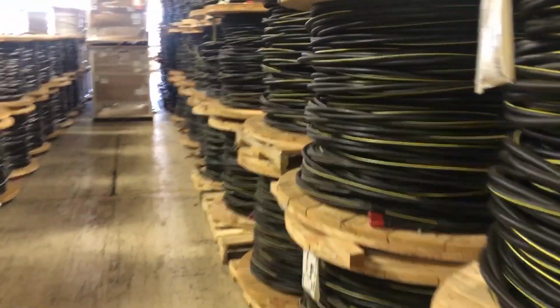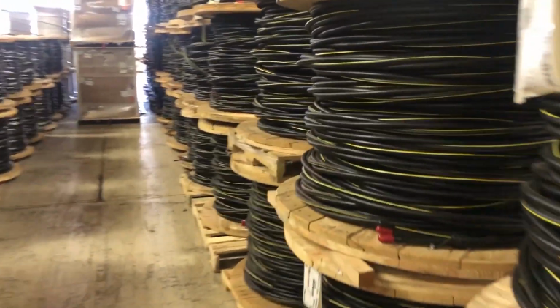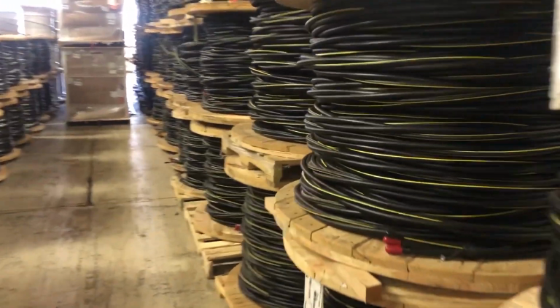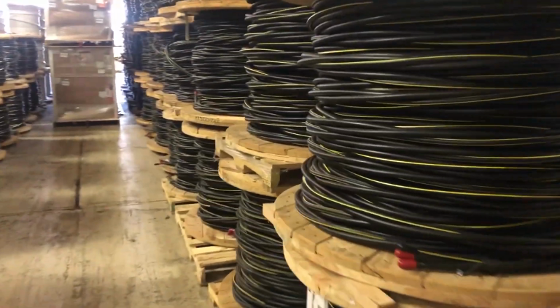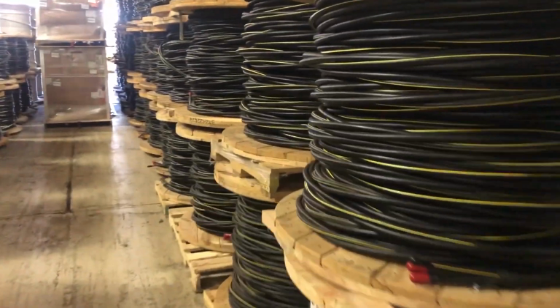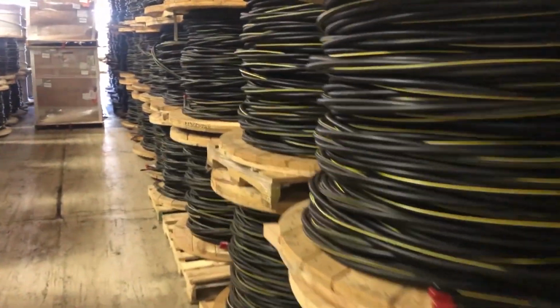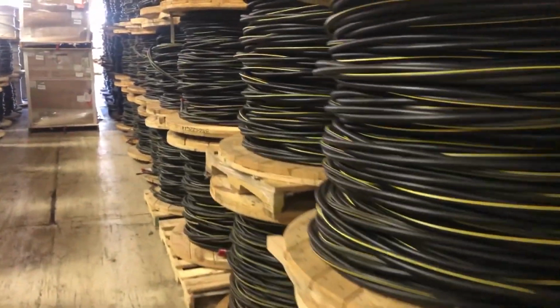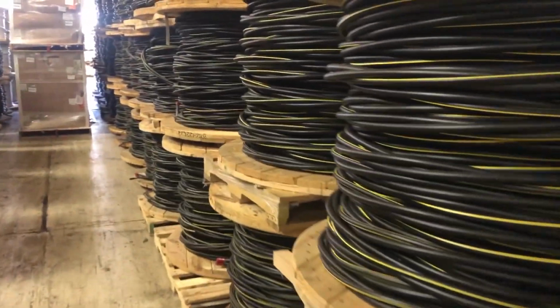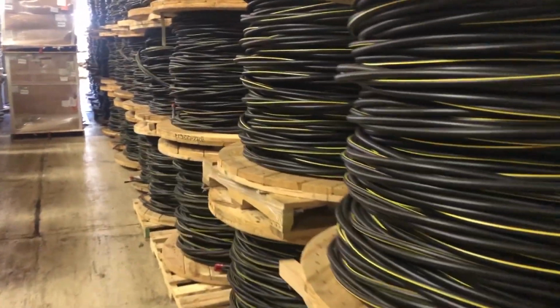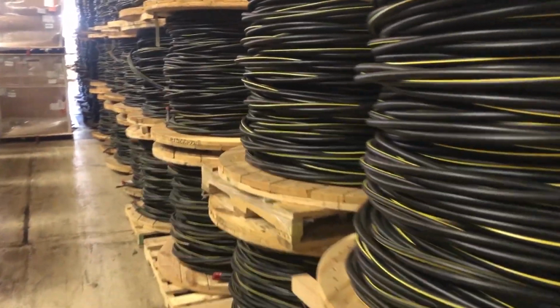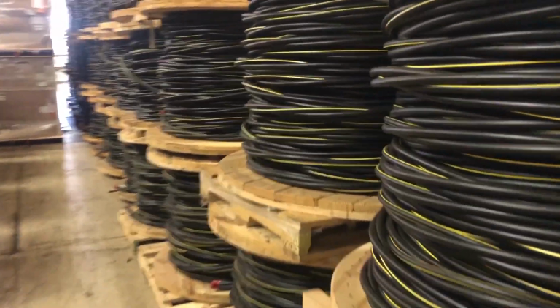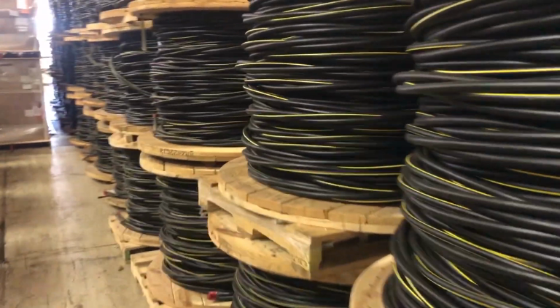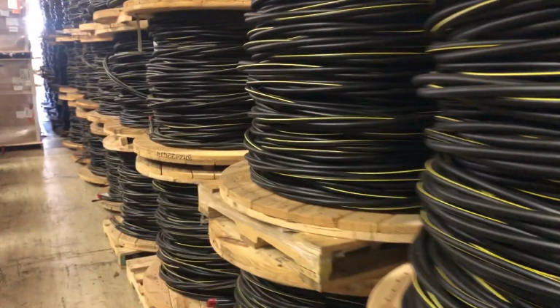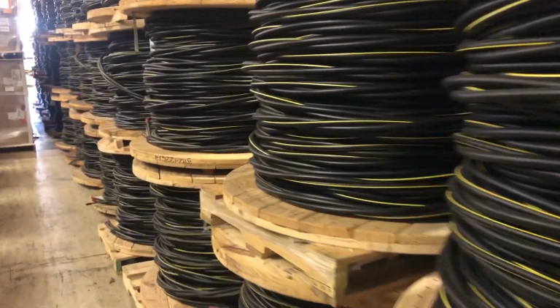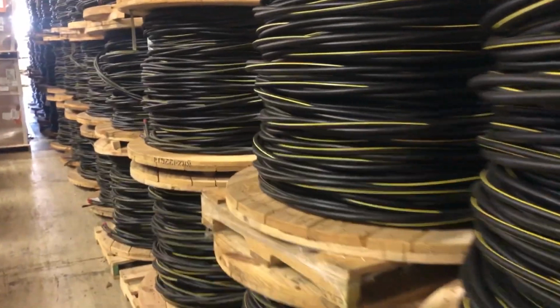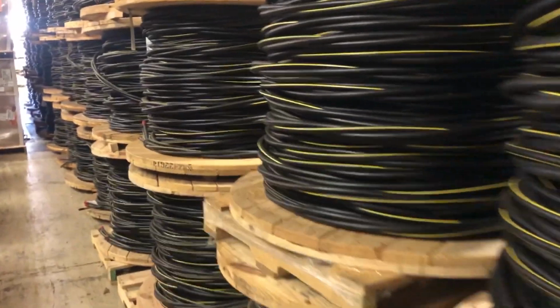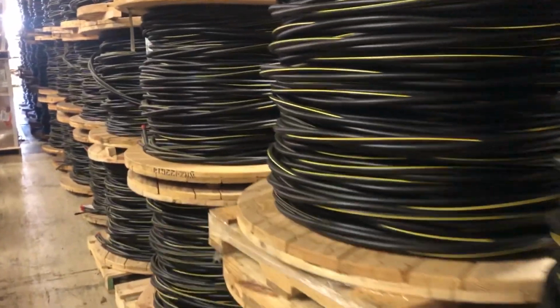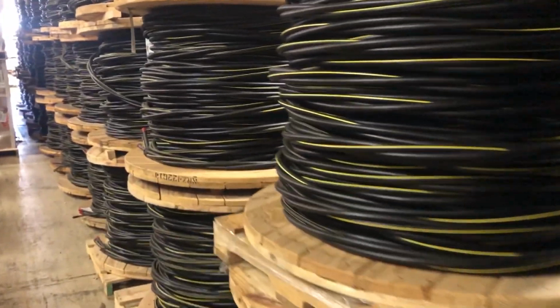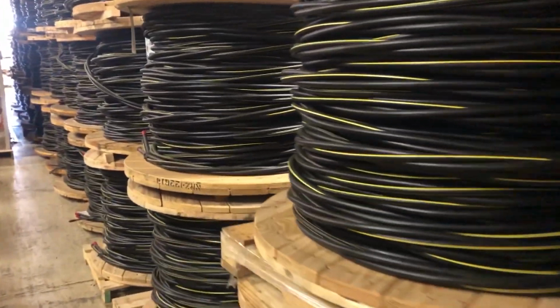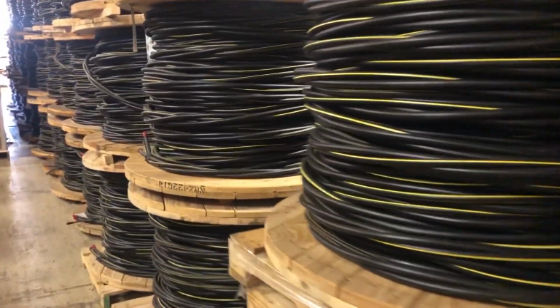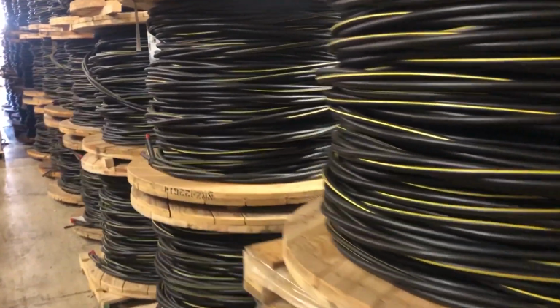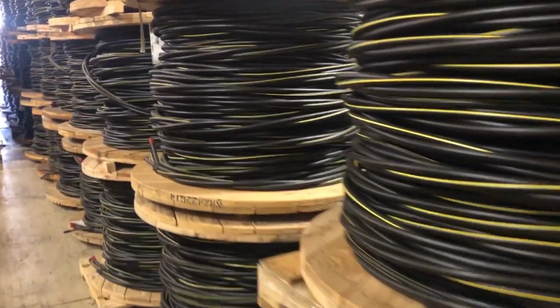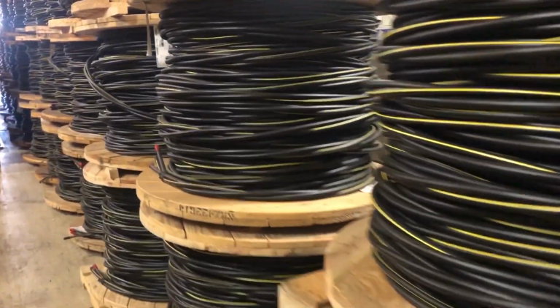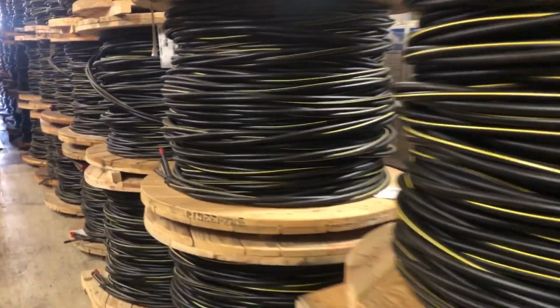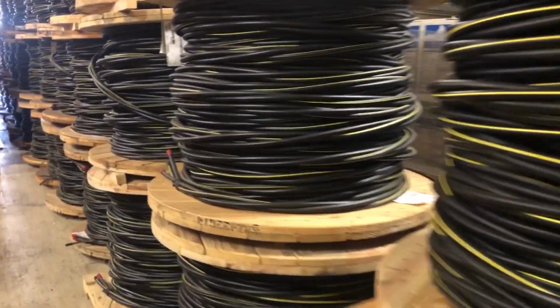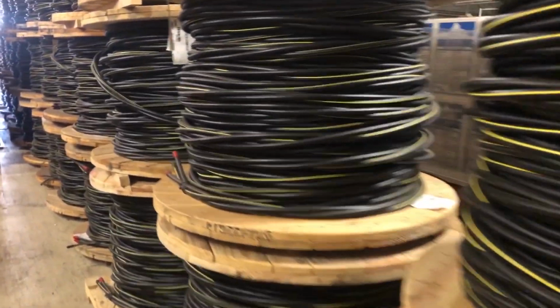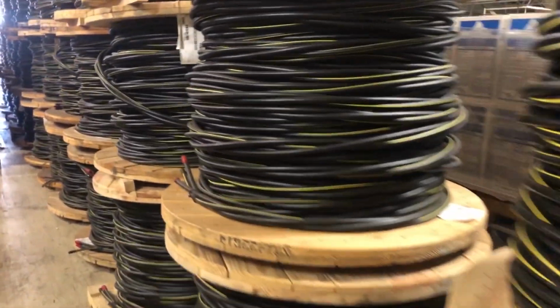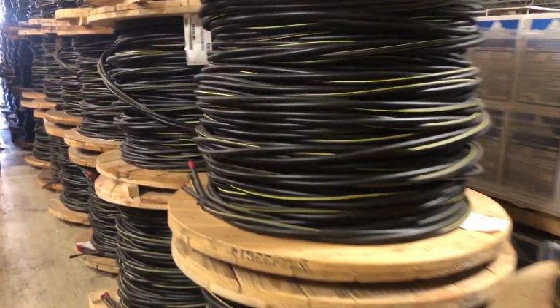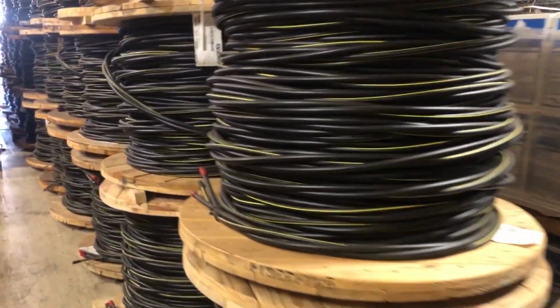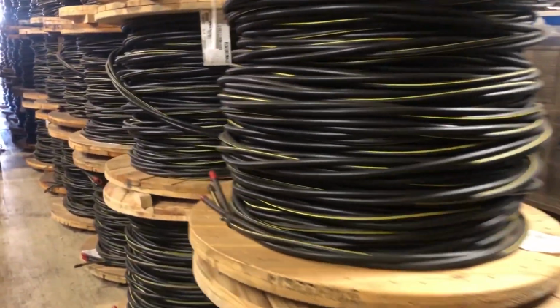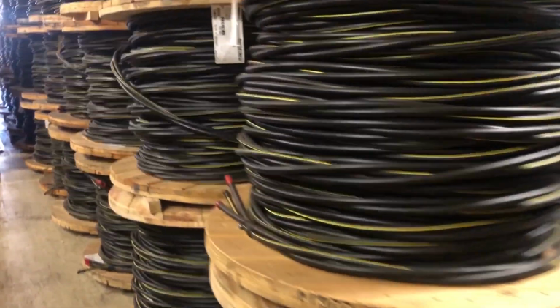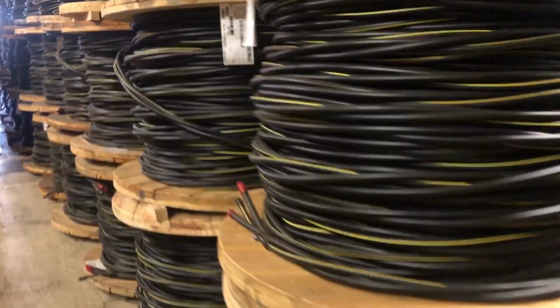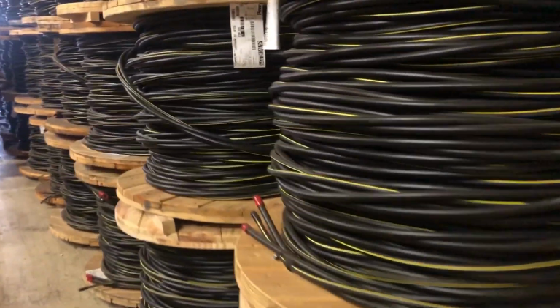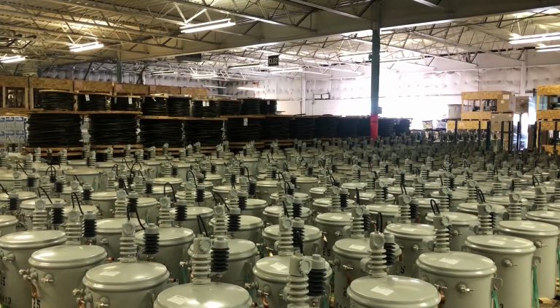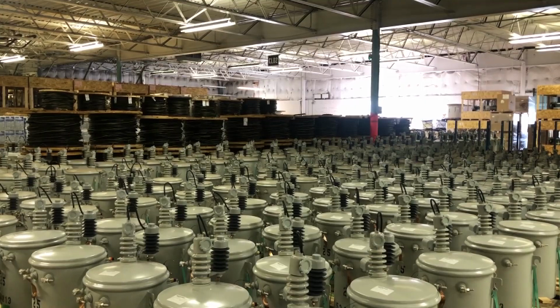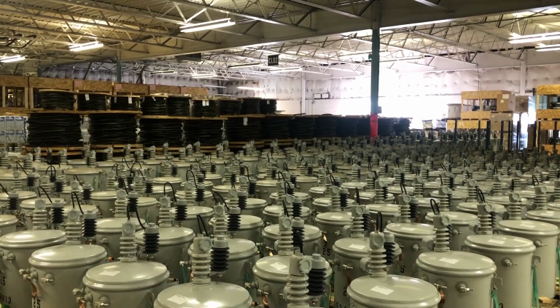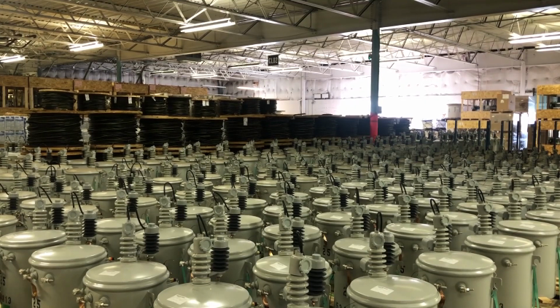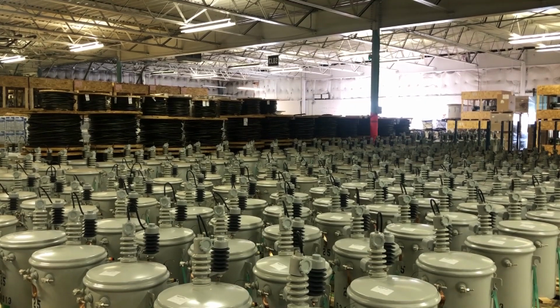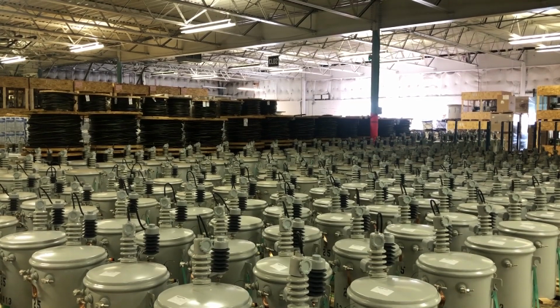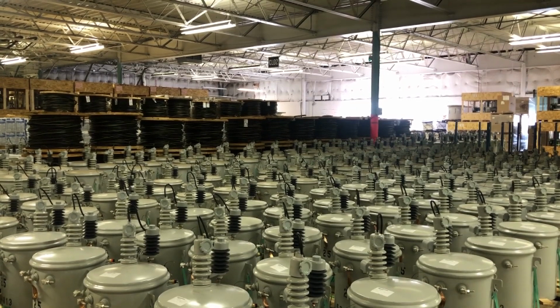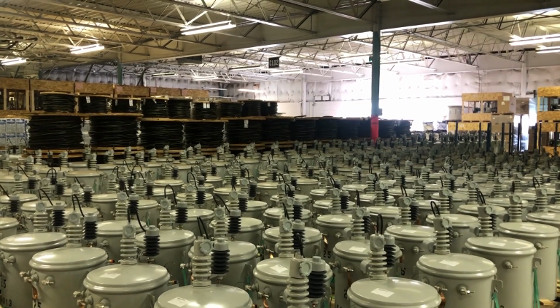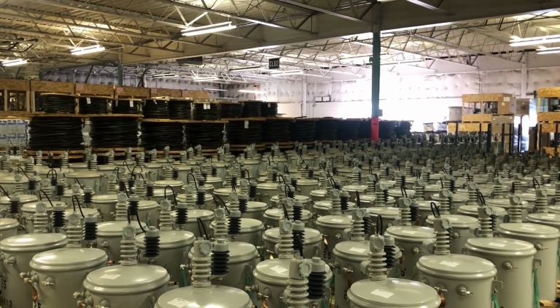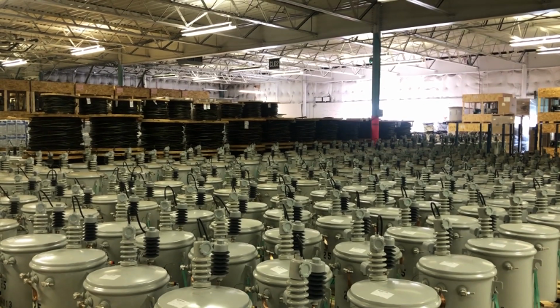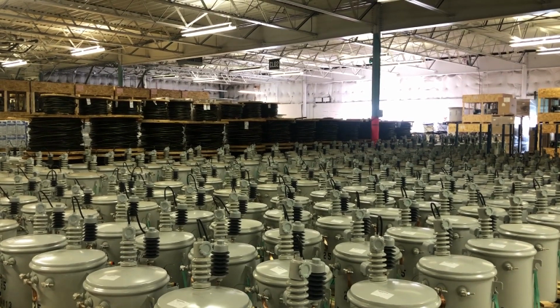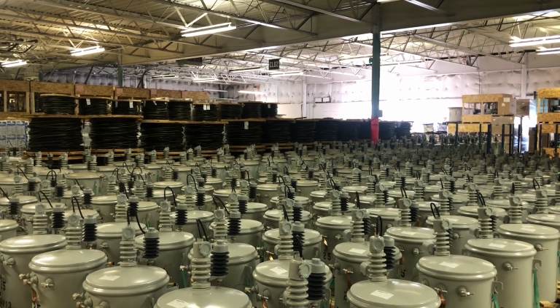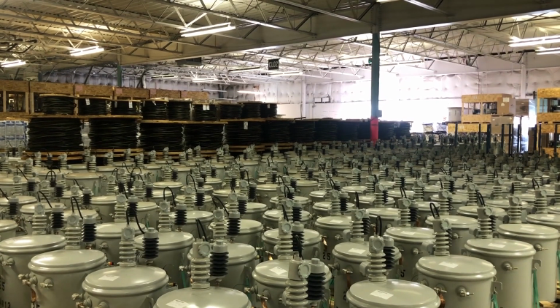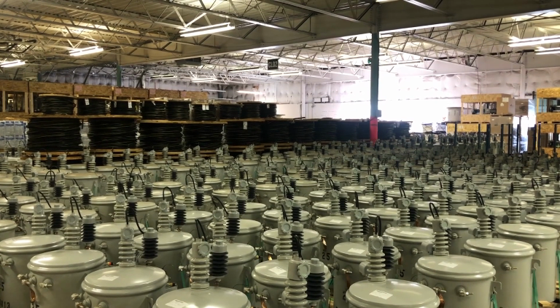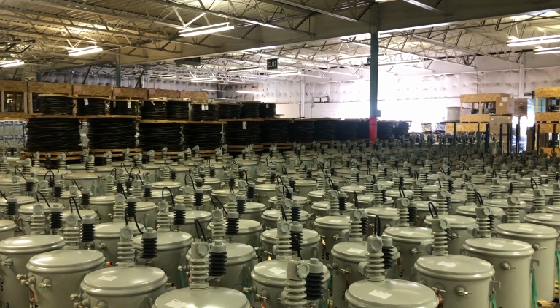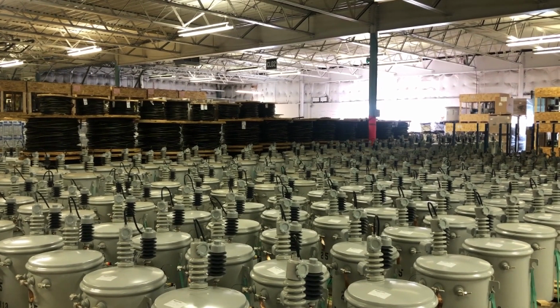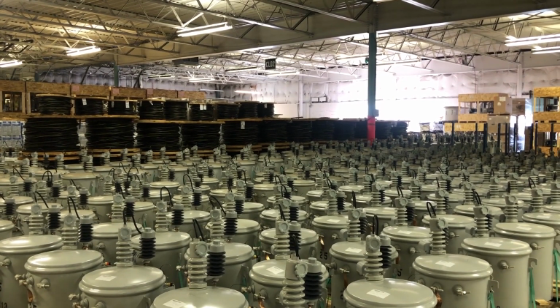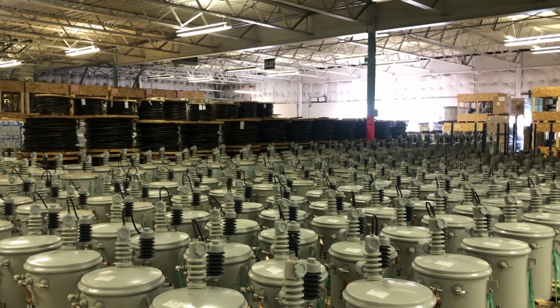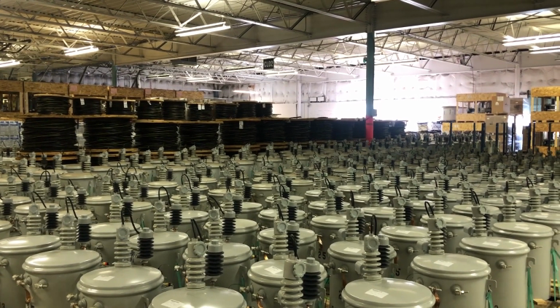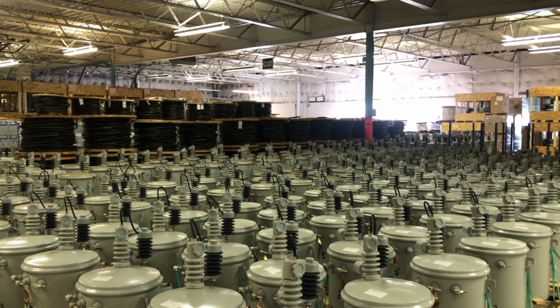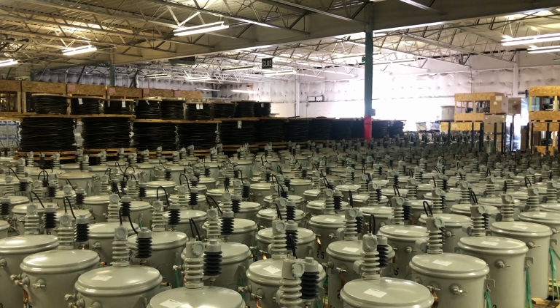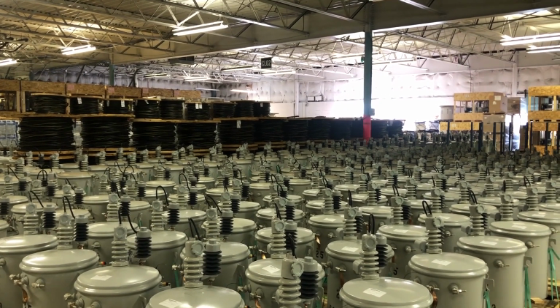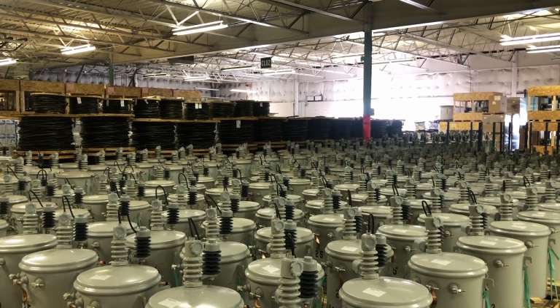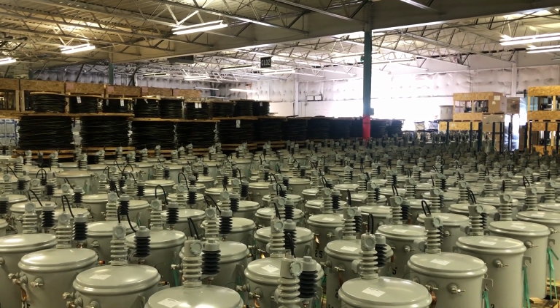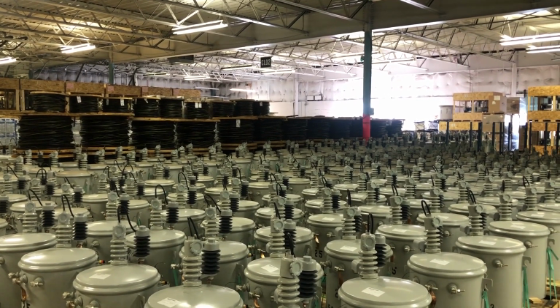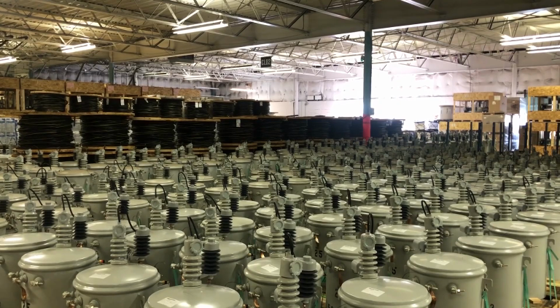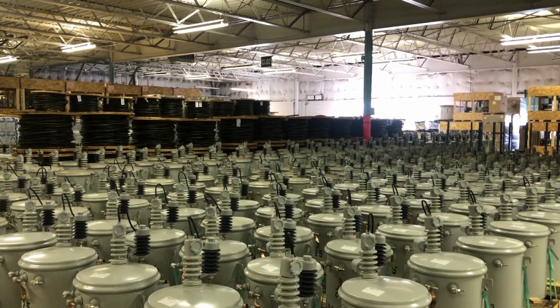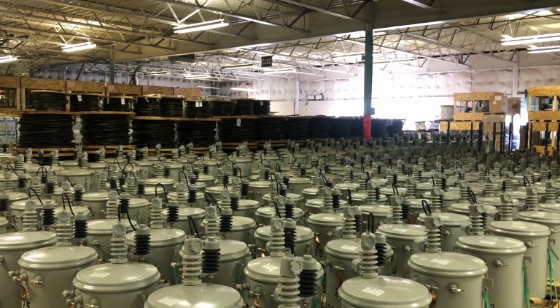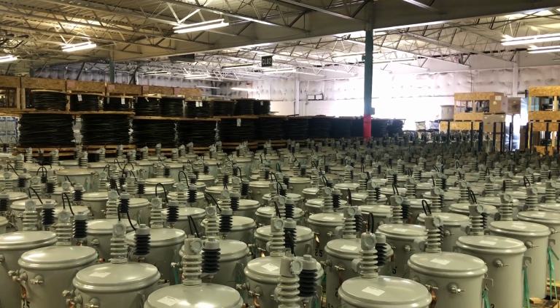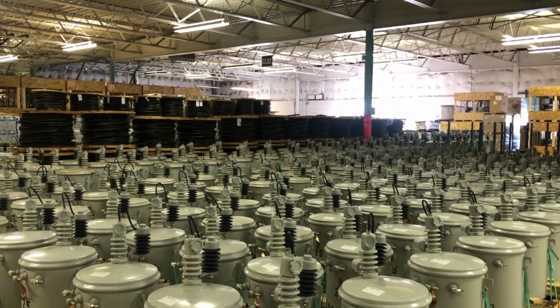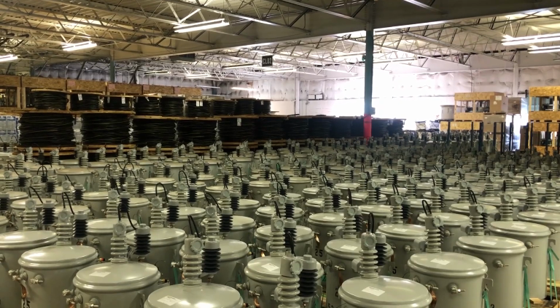Here we have some of our overhead distribution wire, more transformers, and reclosers that are used across the system.